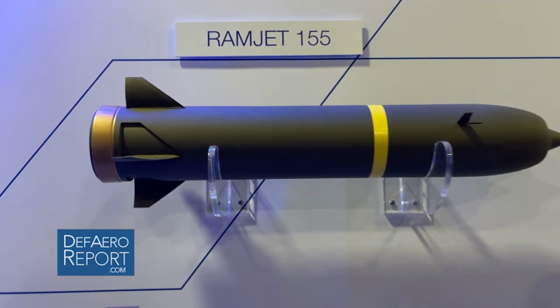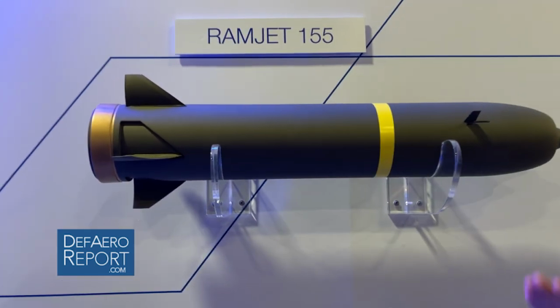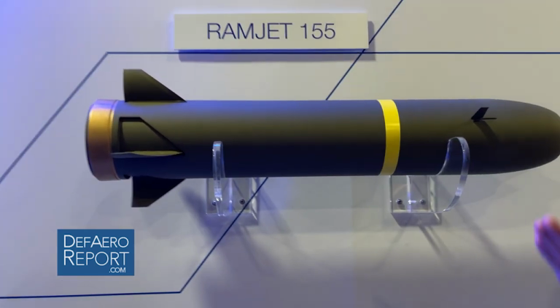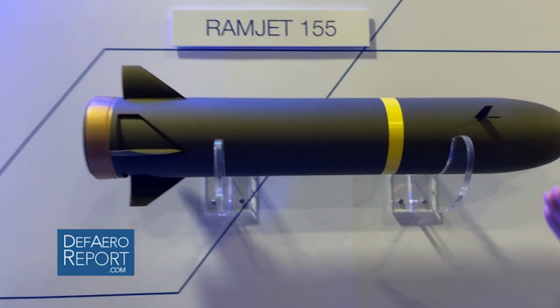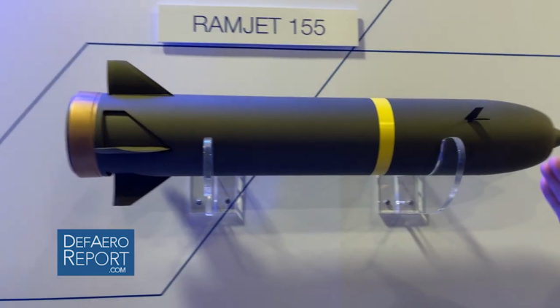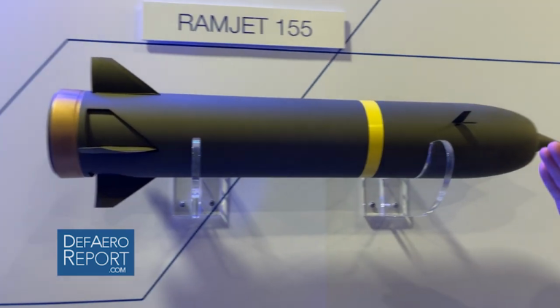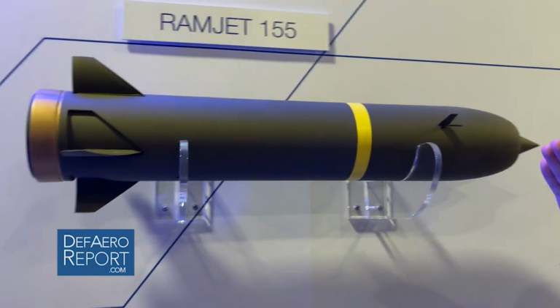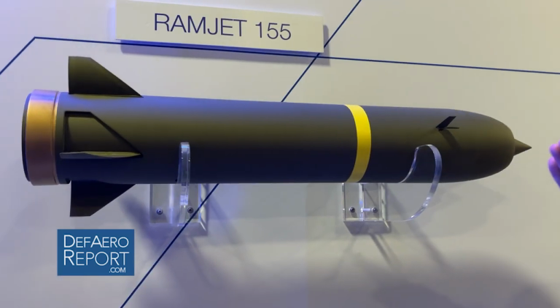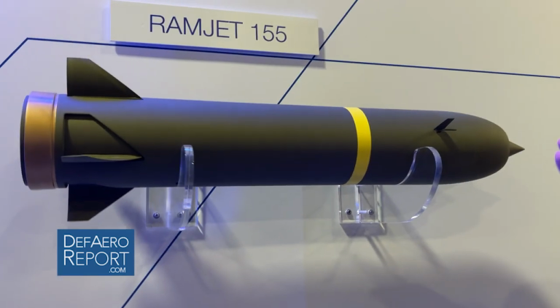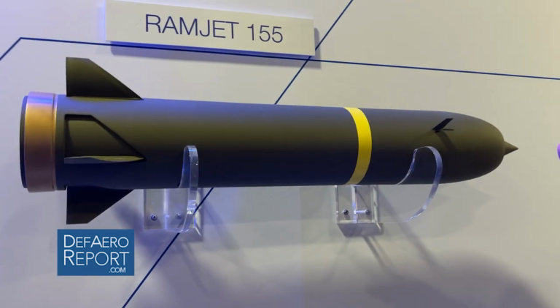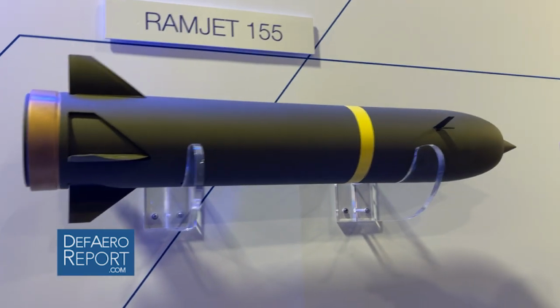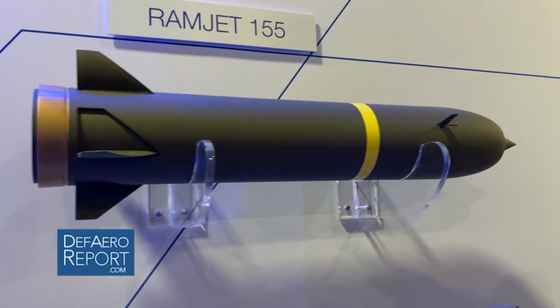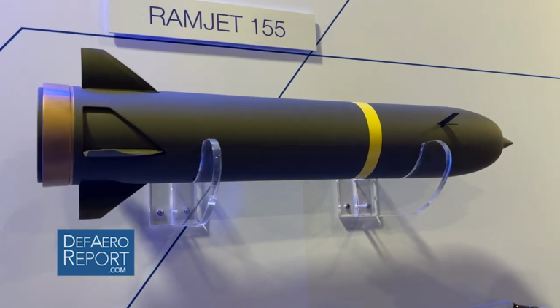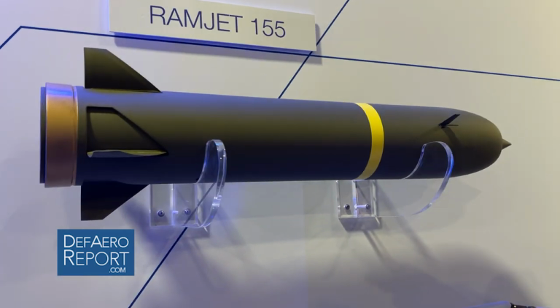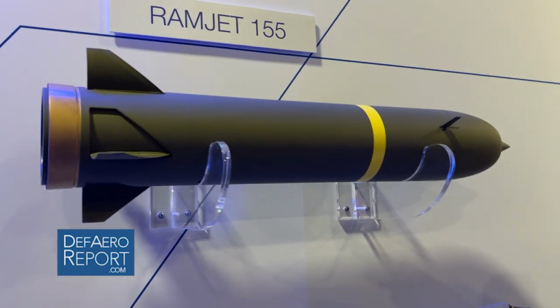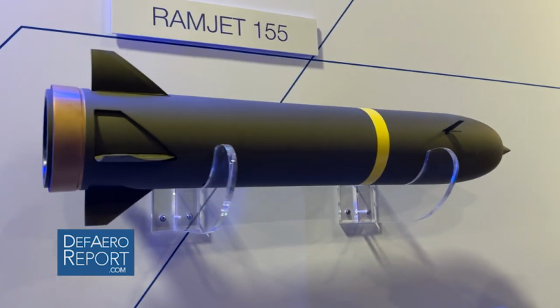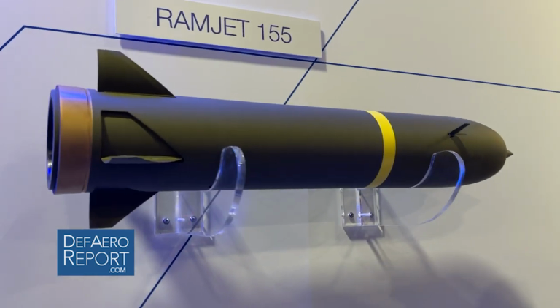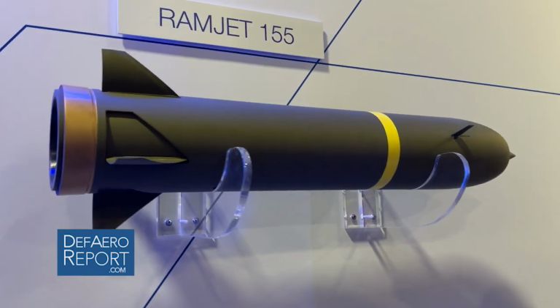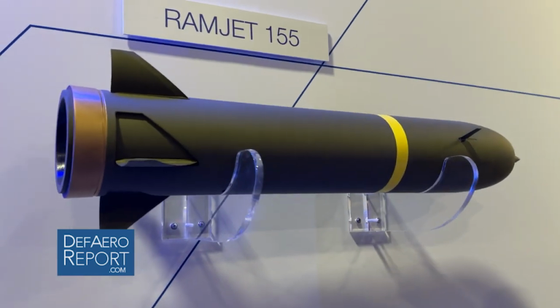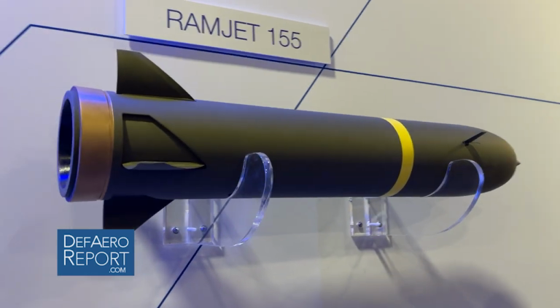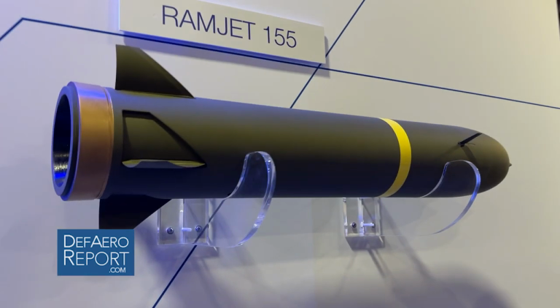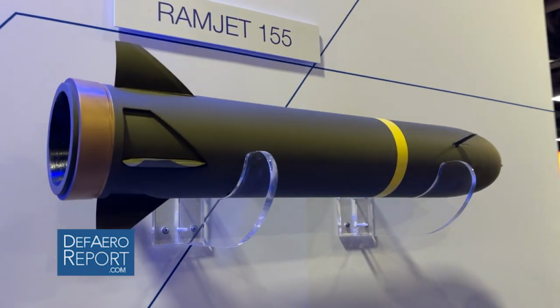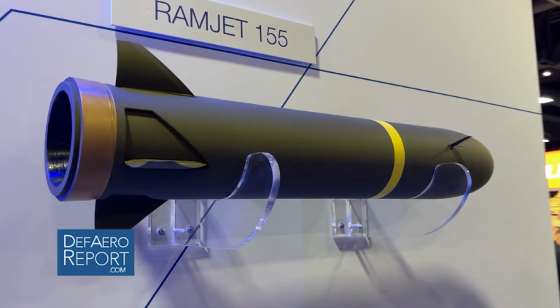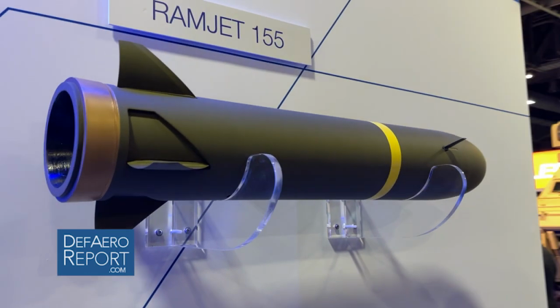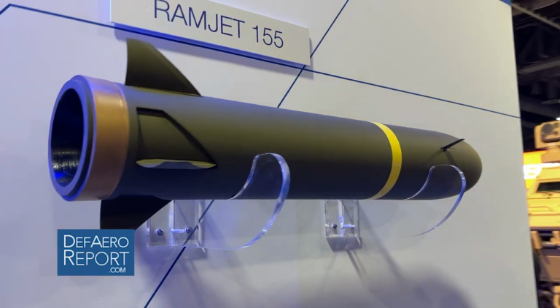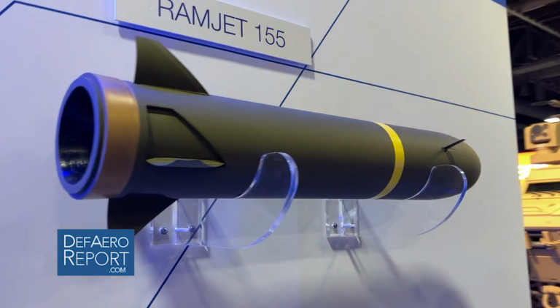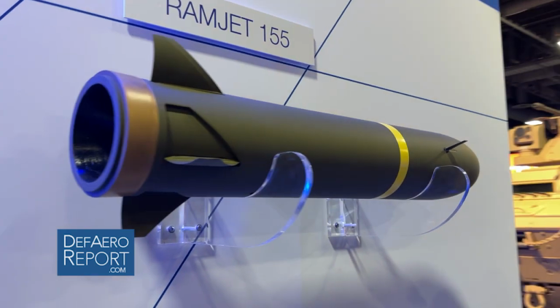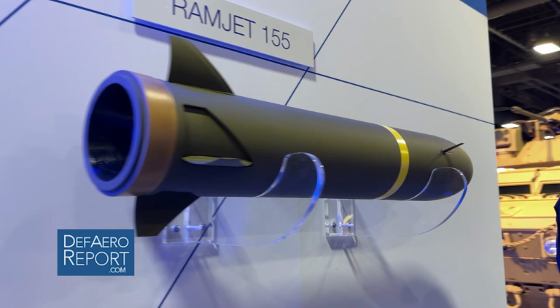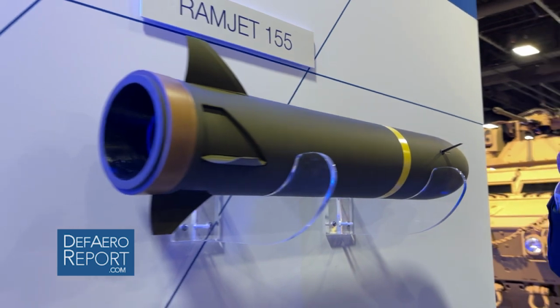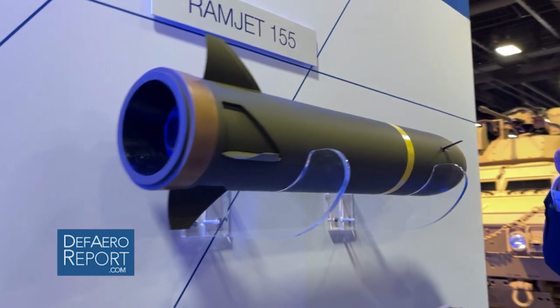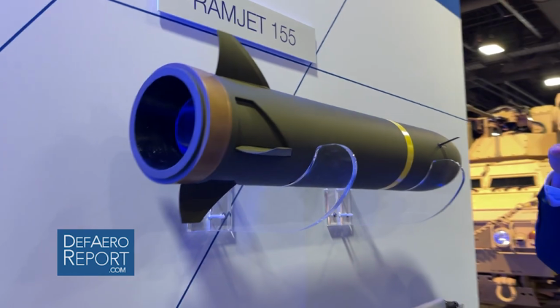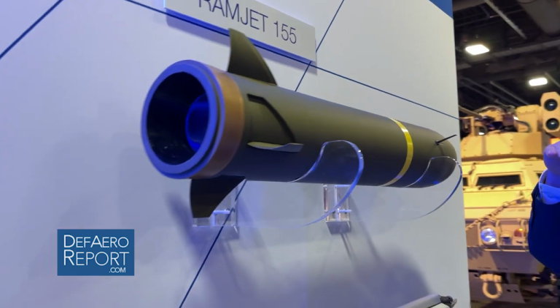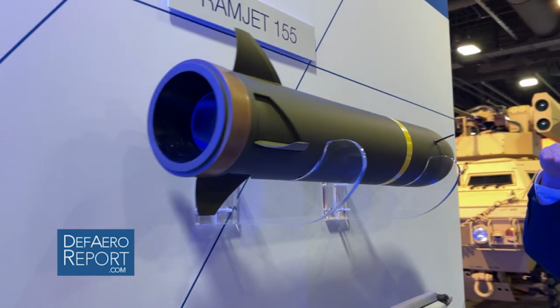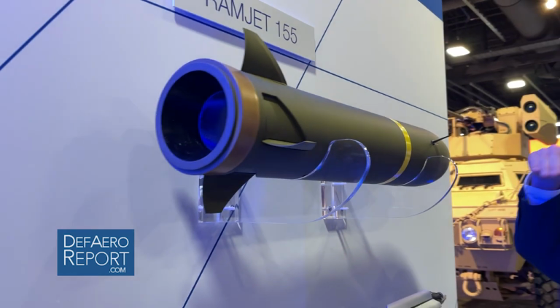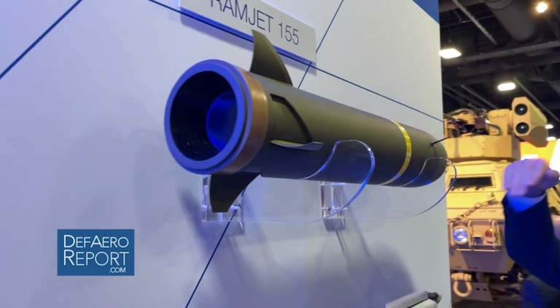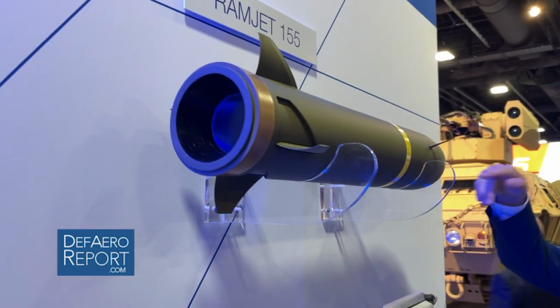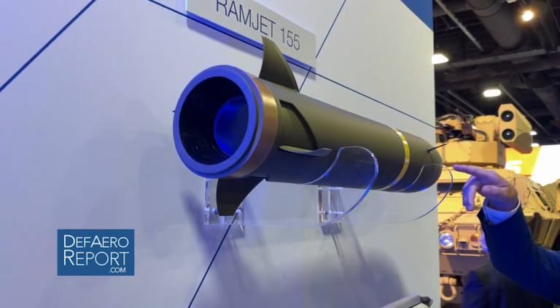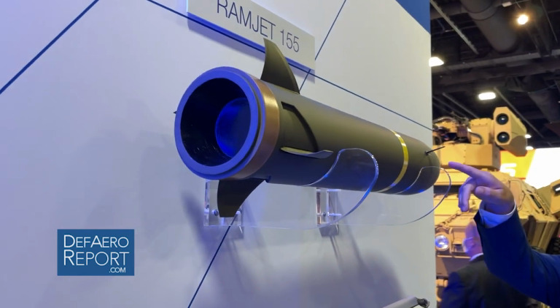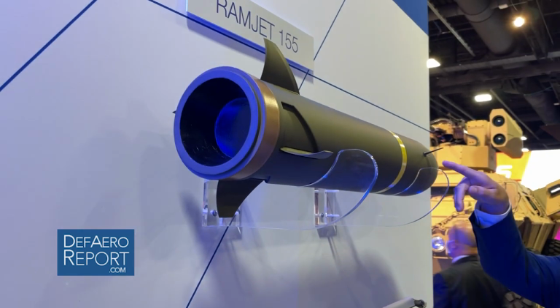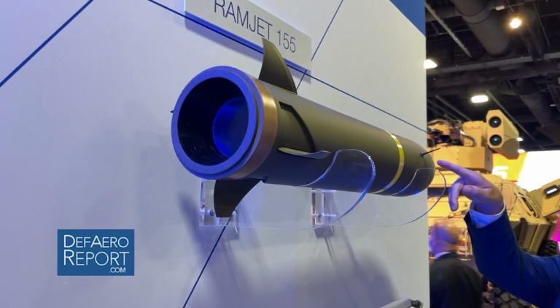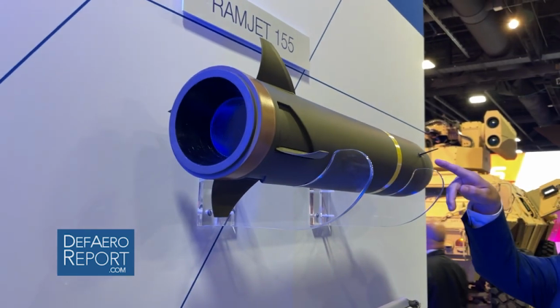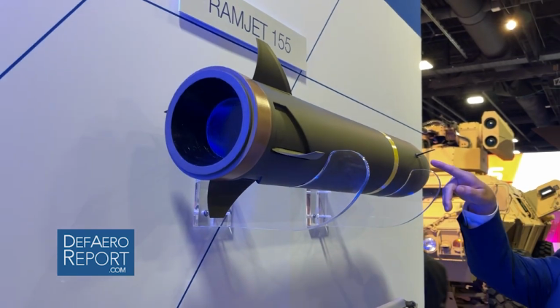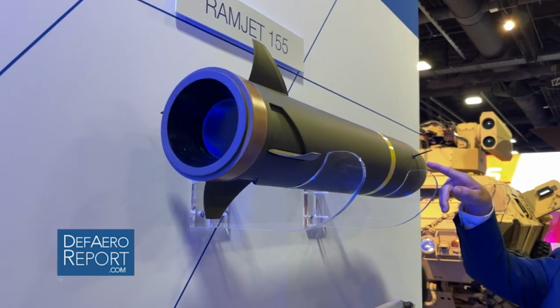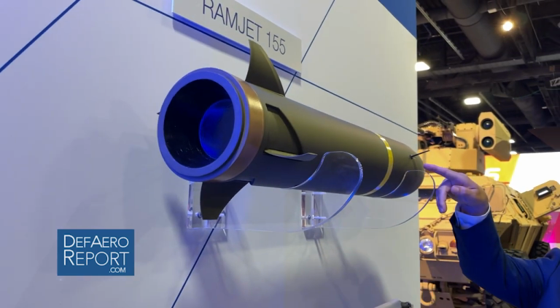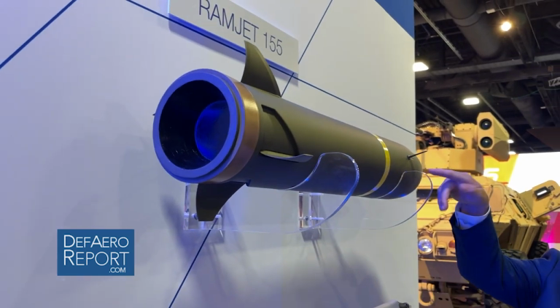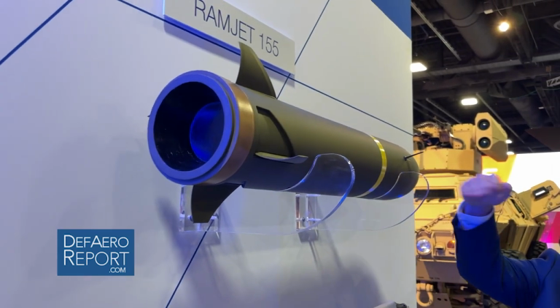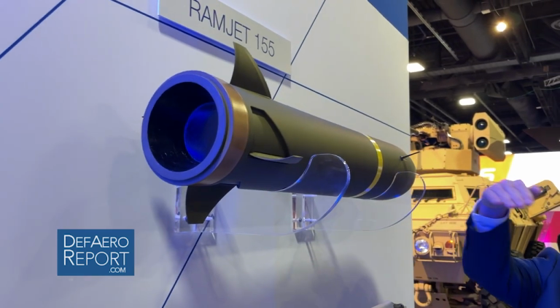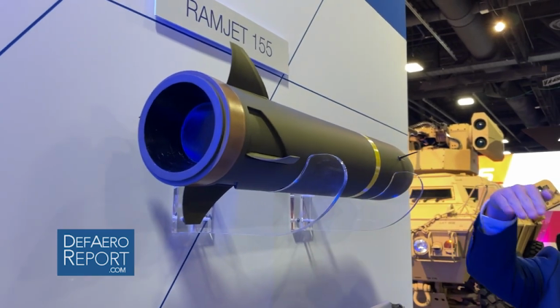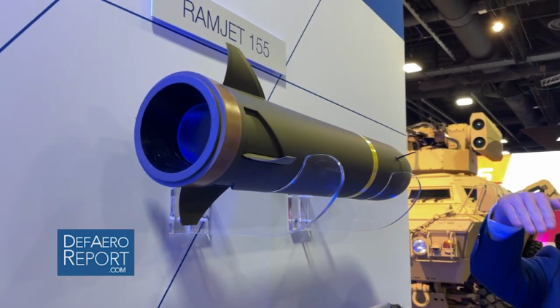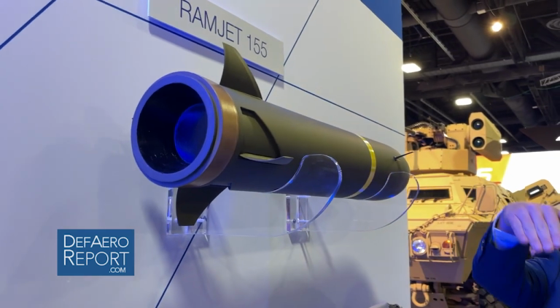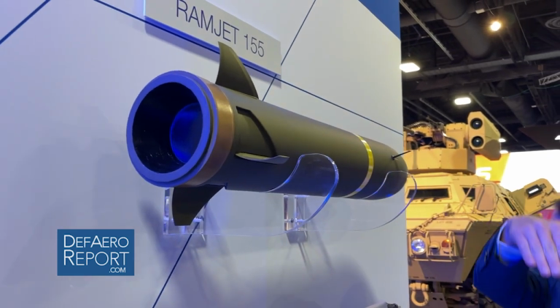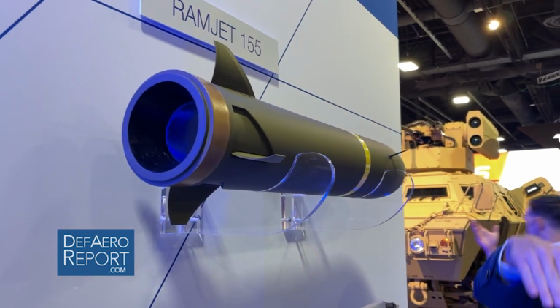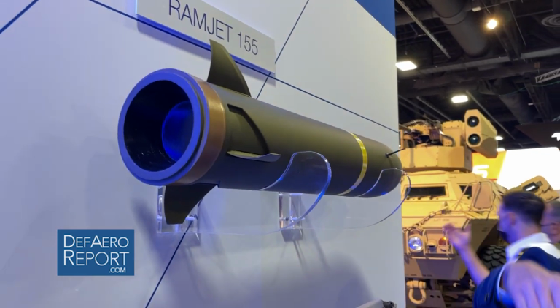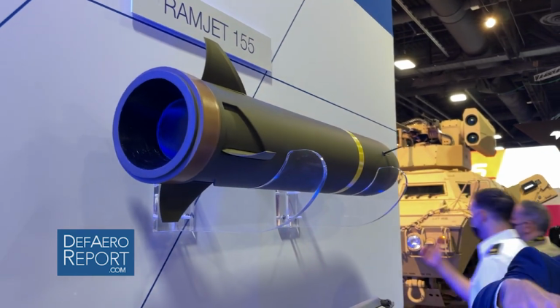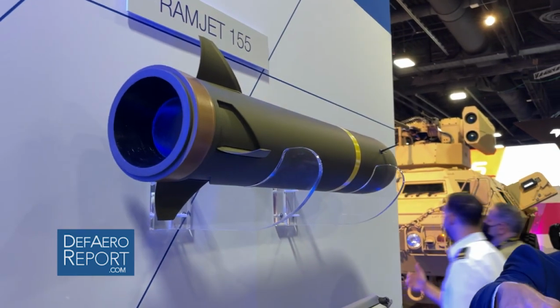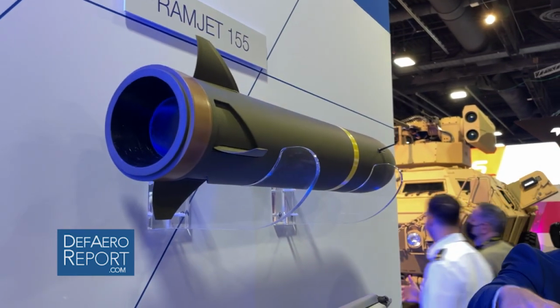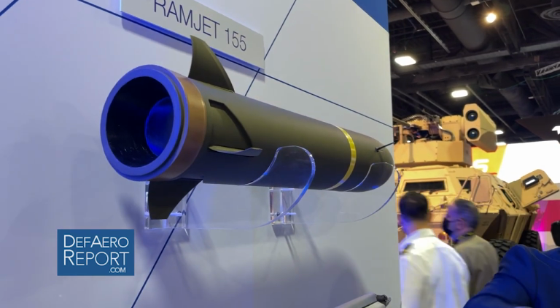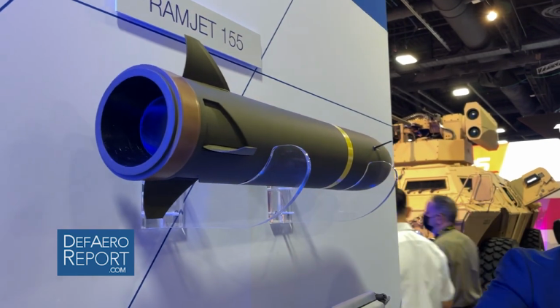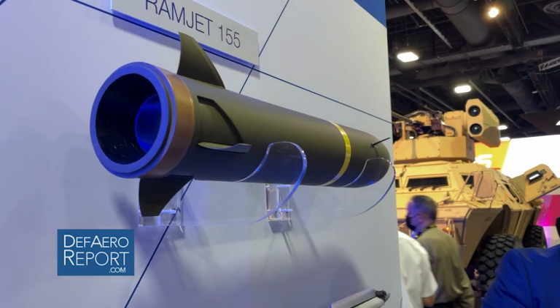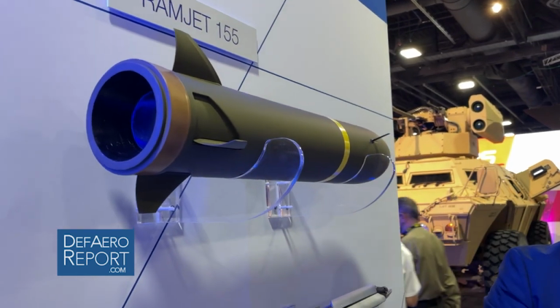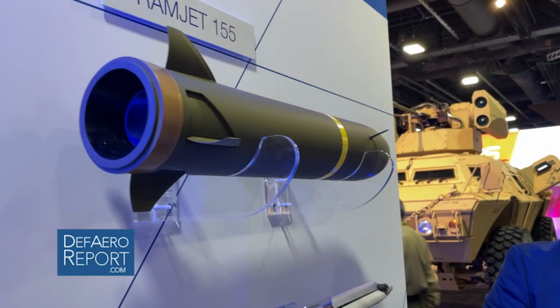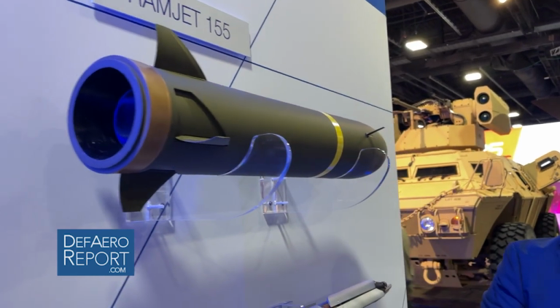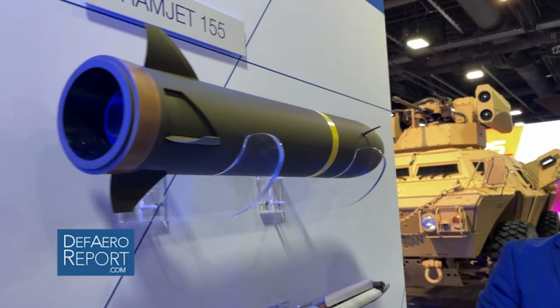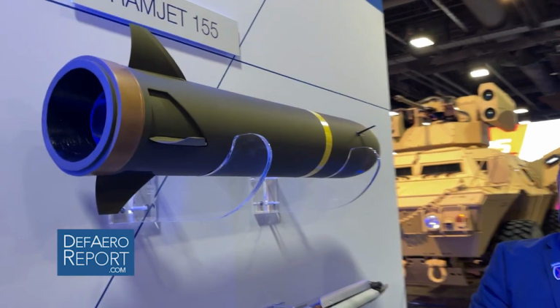So once it launches and hits apogee, the canards deploy, and it locks on to its target.